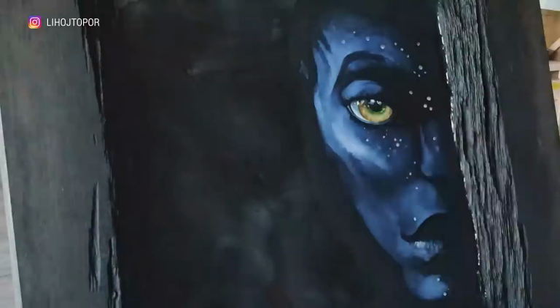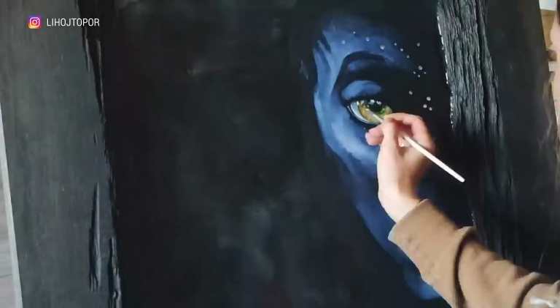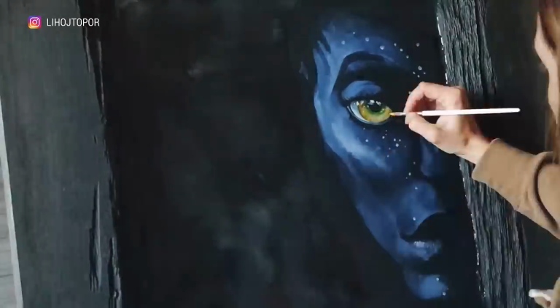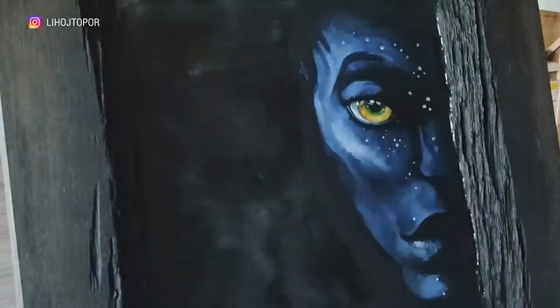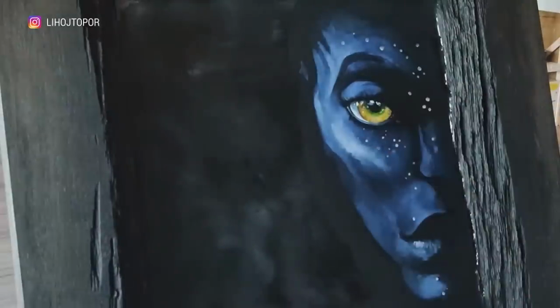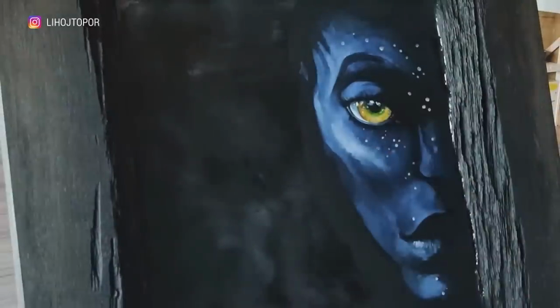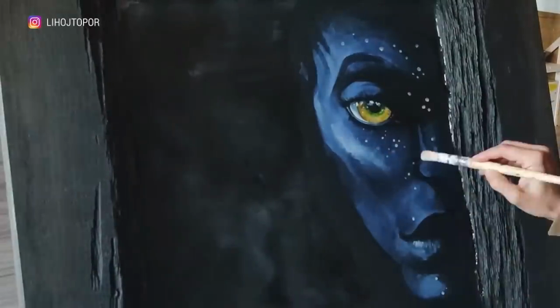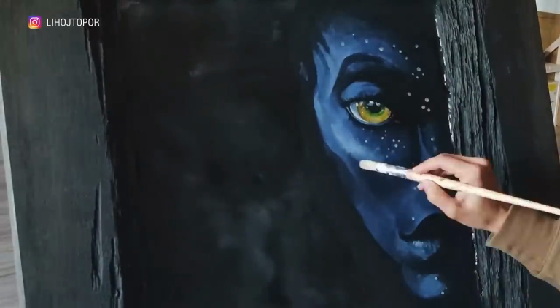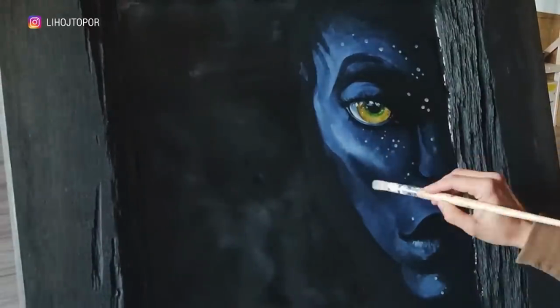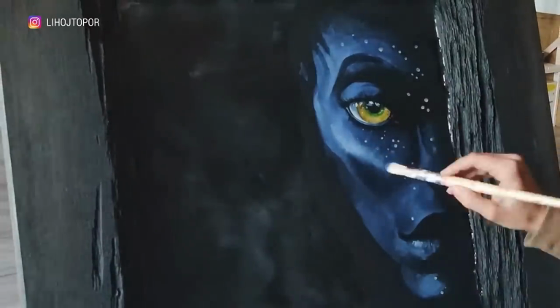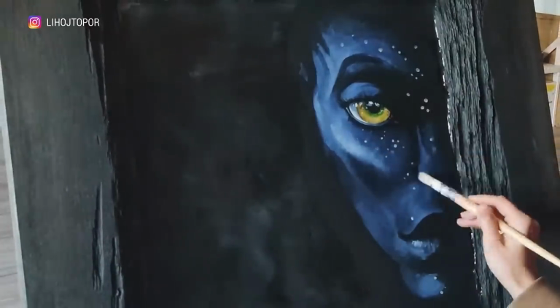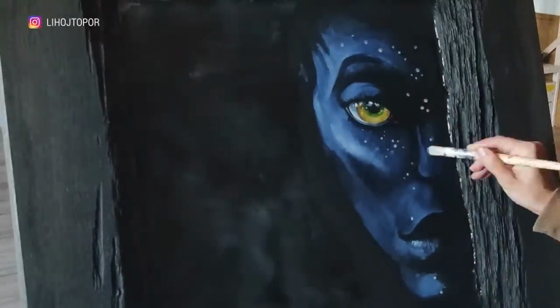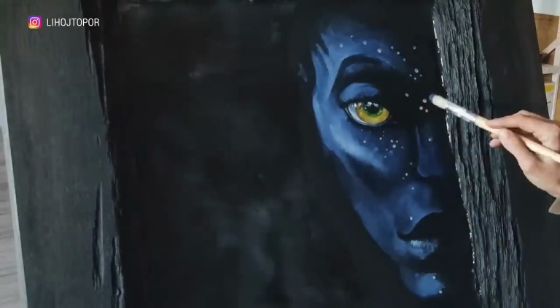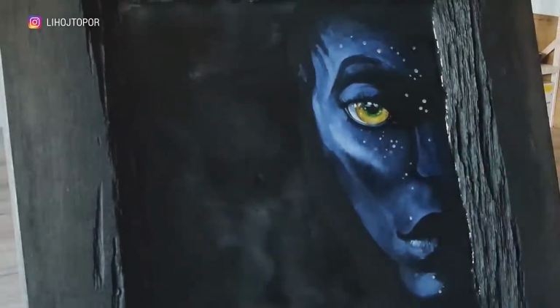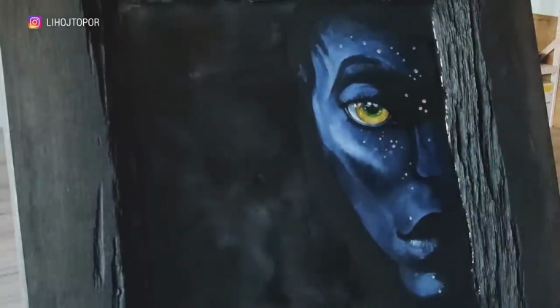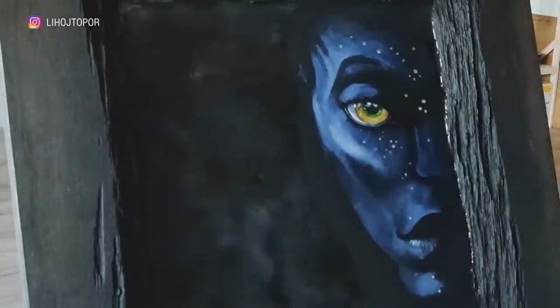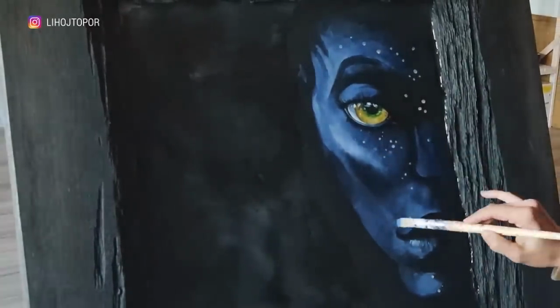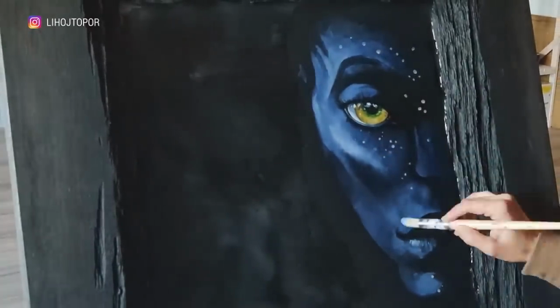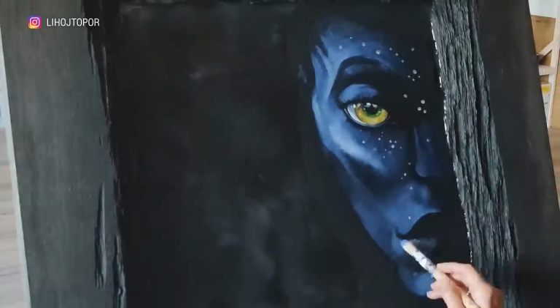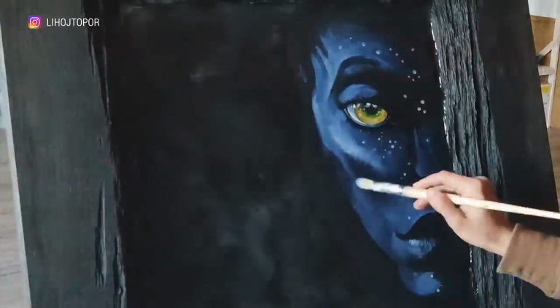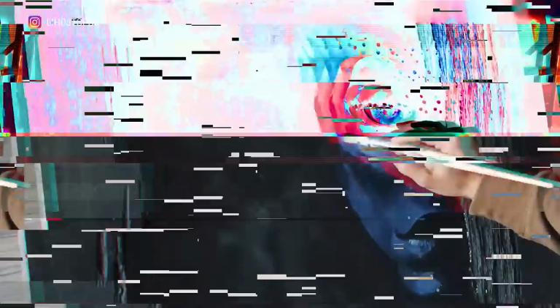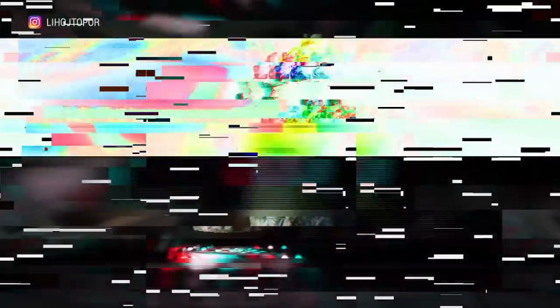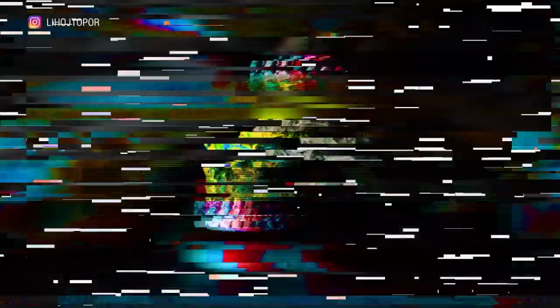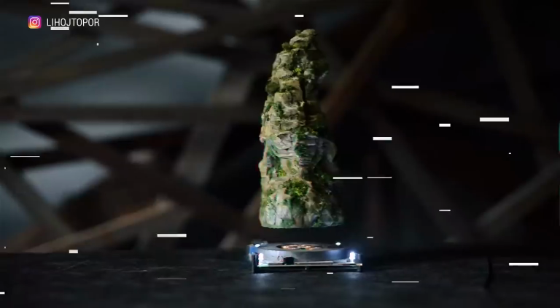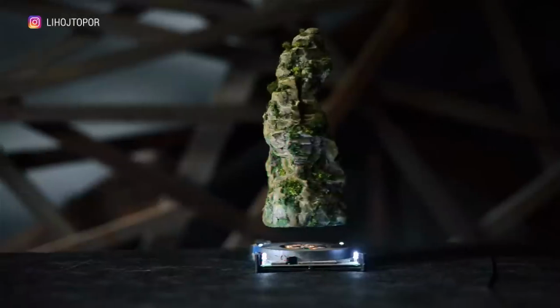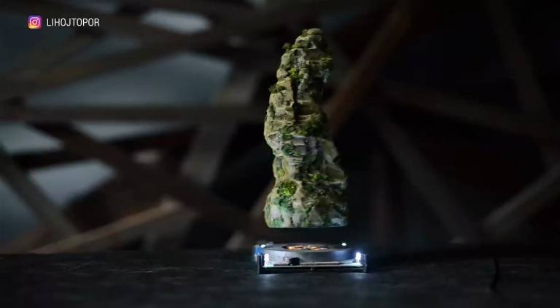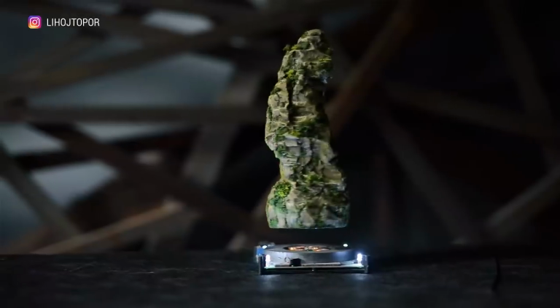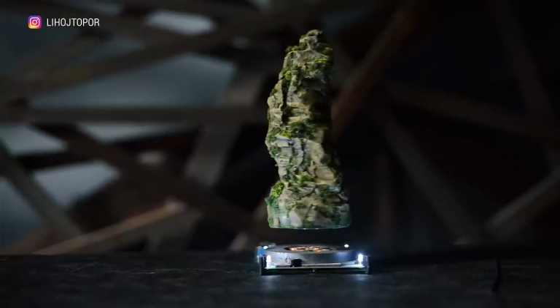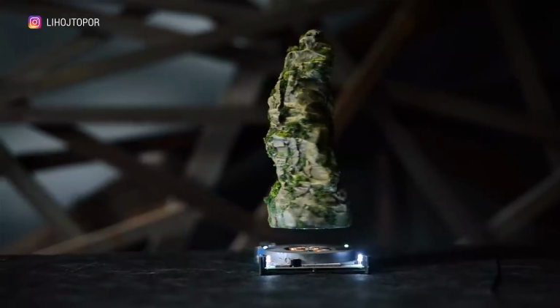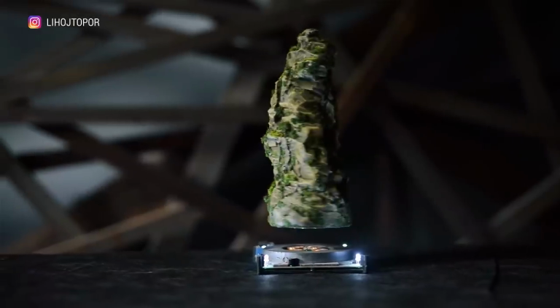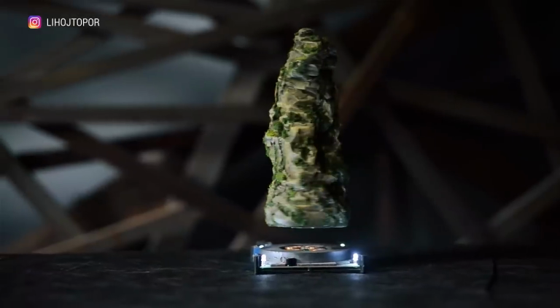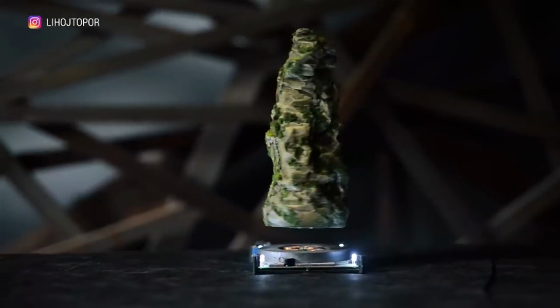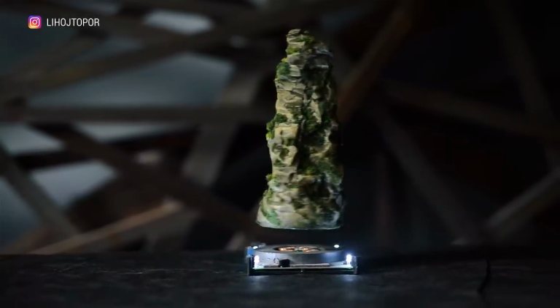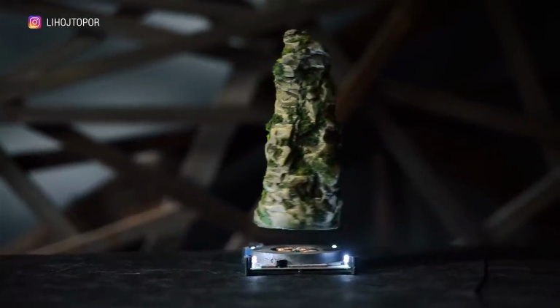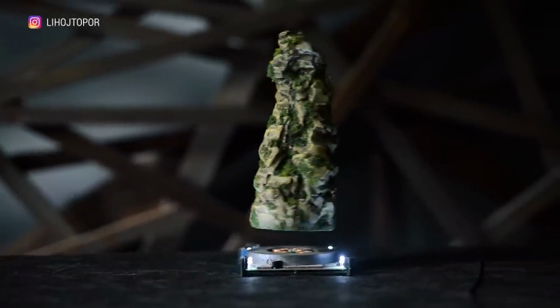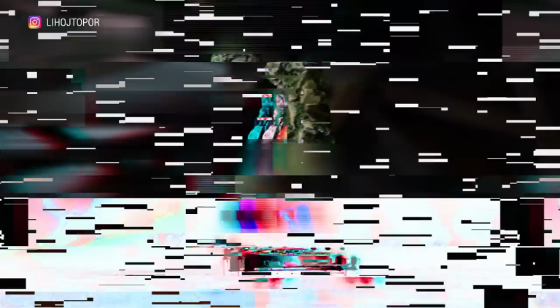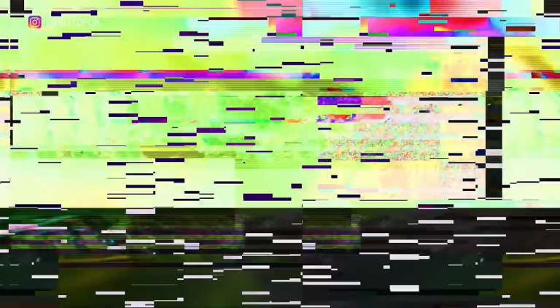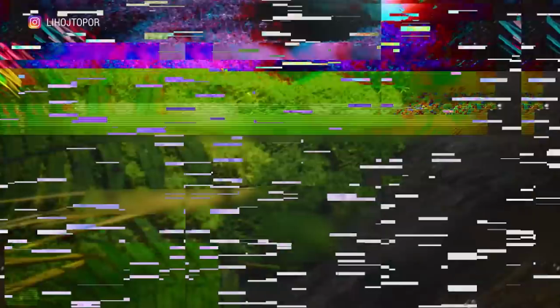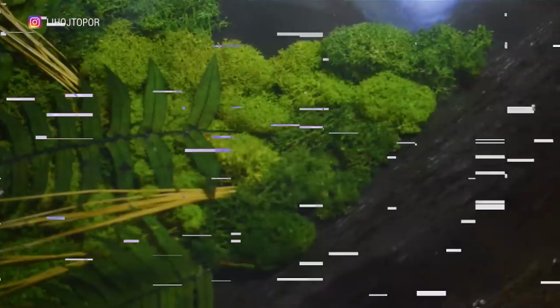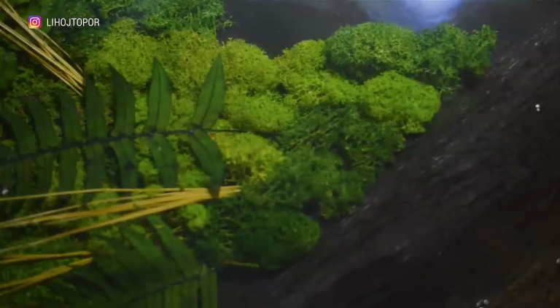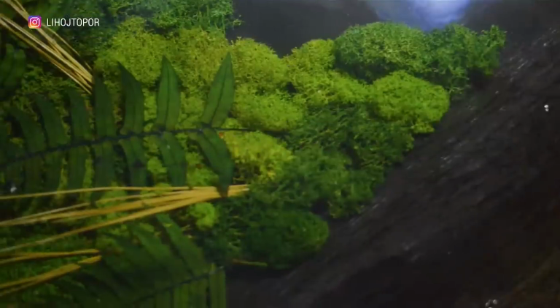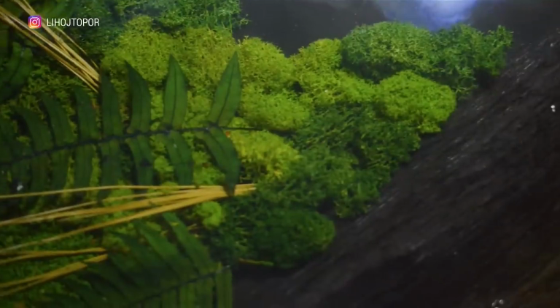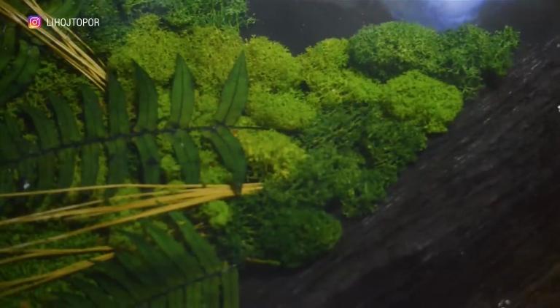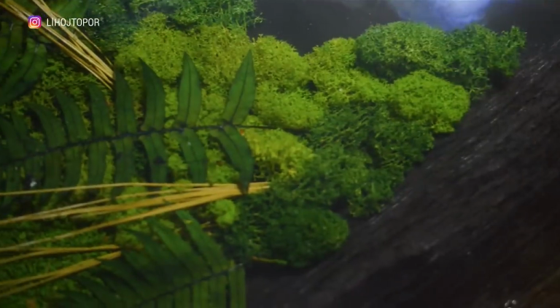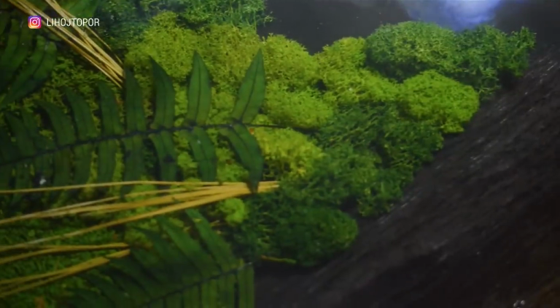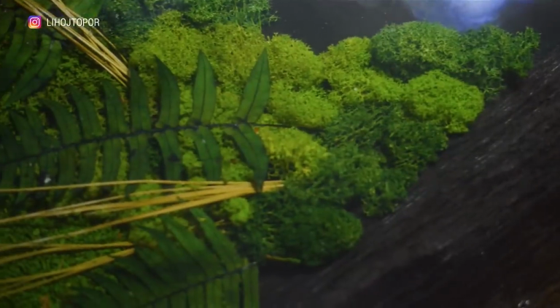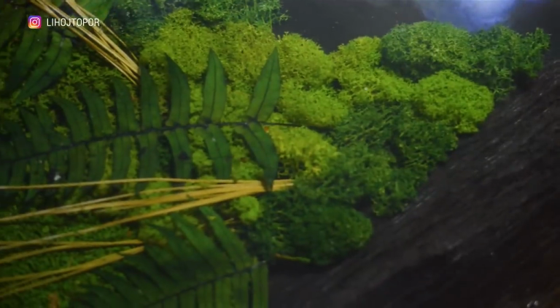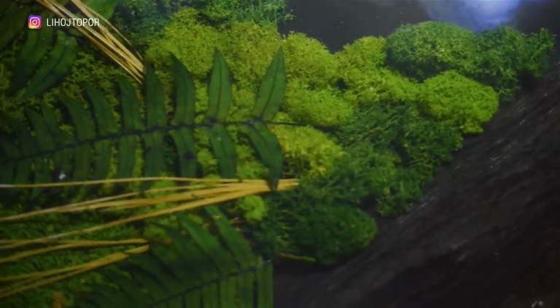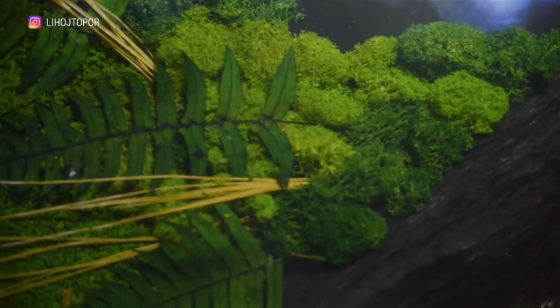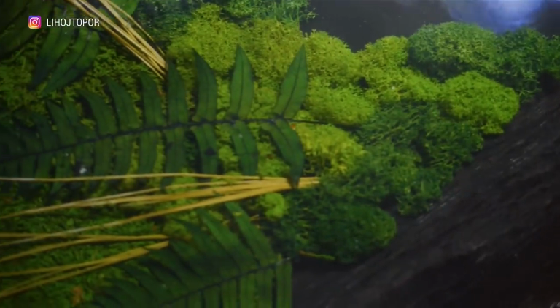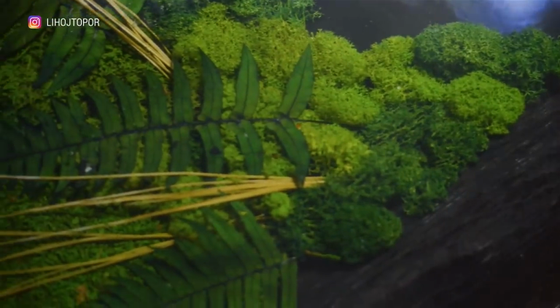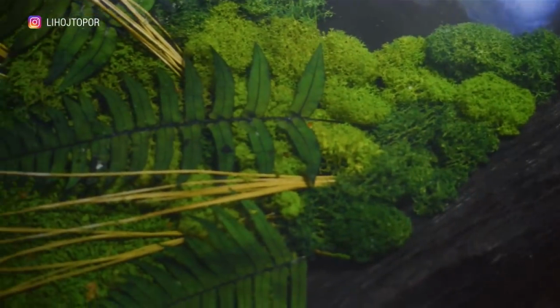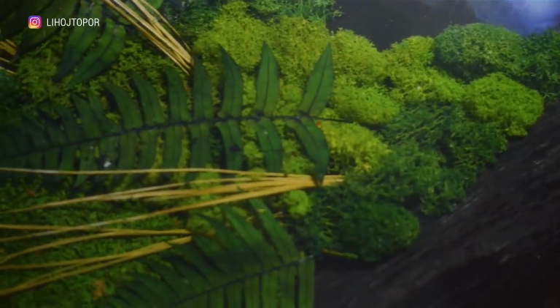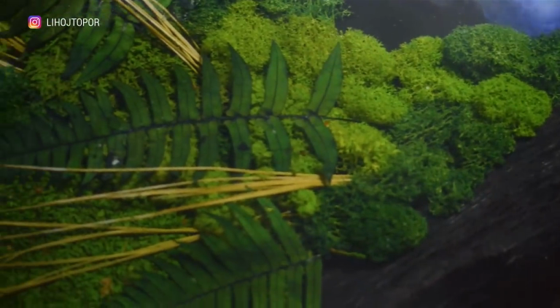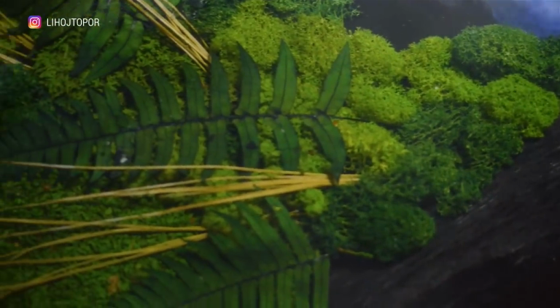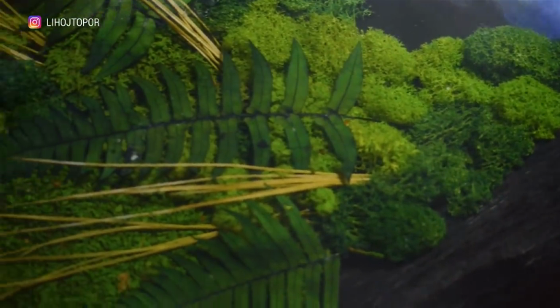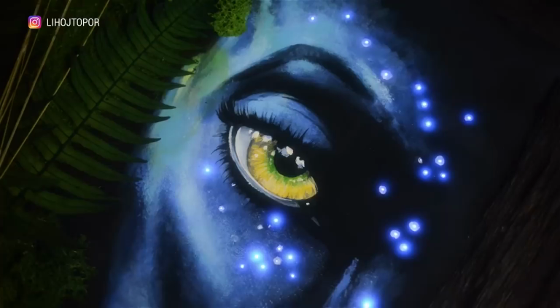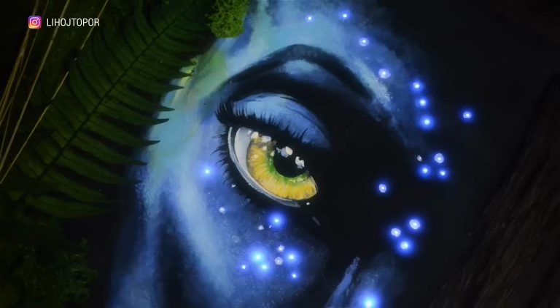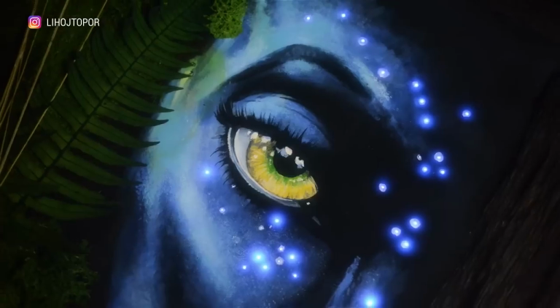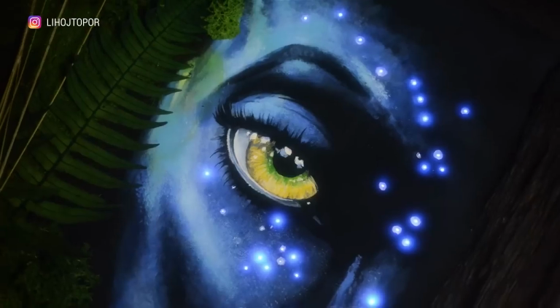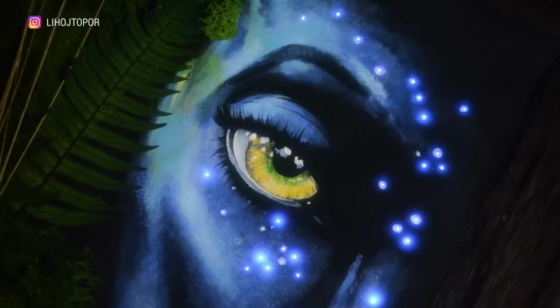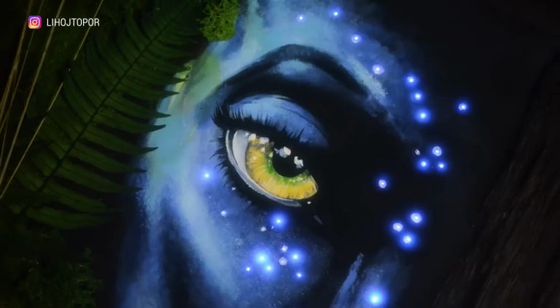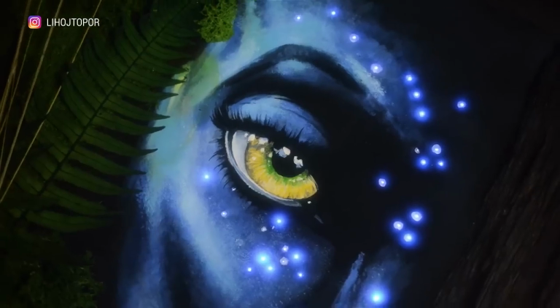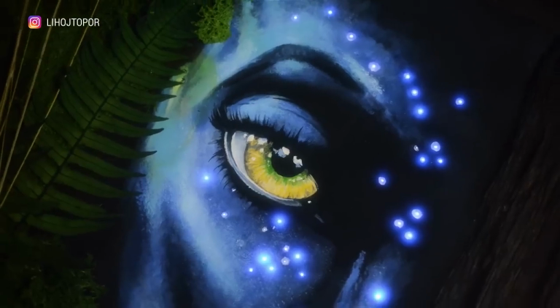This time we will make a table based on the Avatar movie — a really flying rock, natural plants and avatar, almost like a living one.